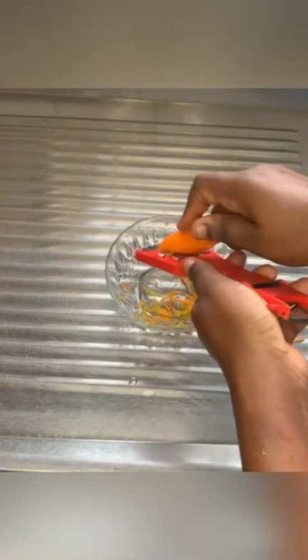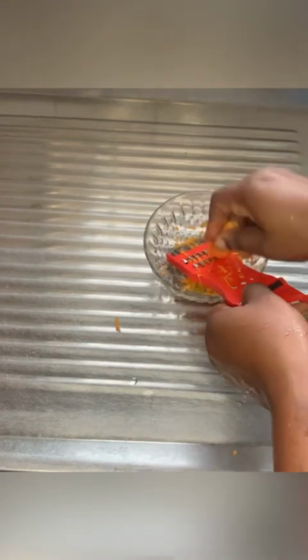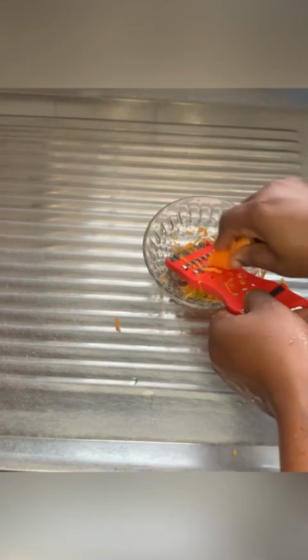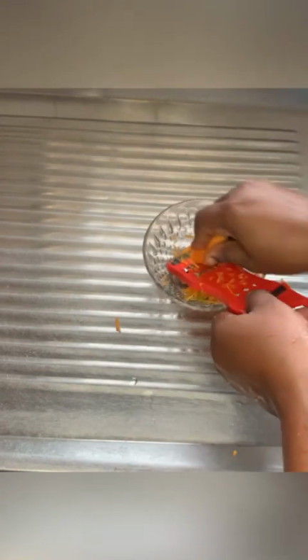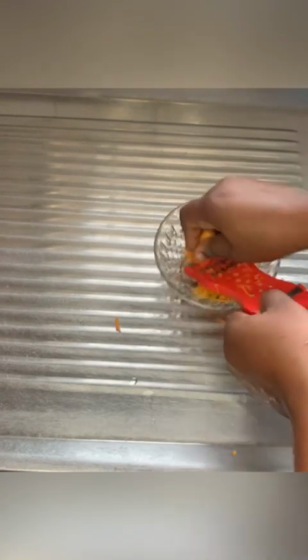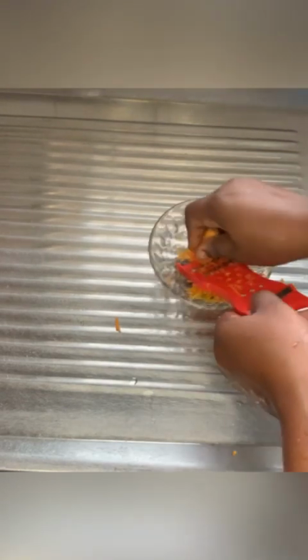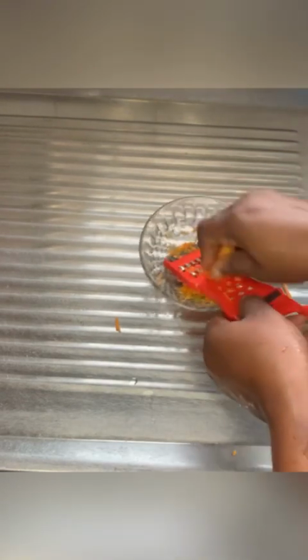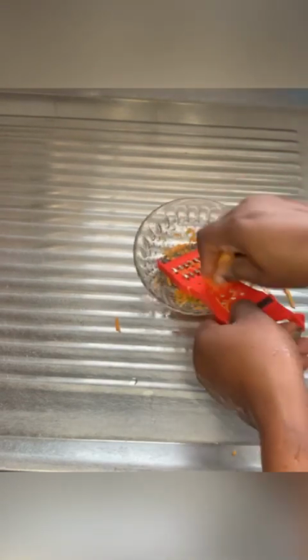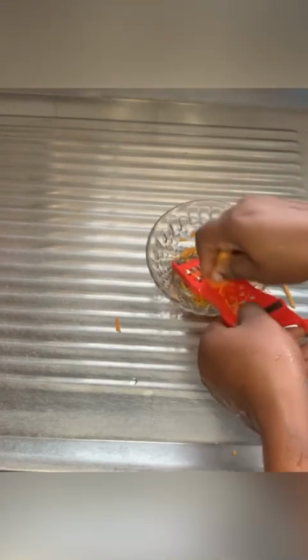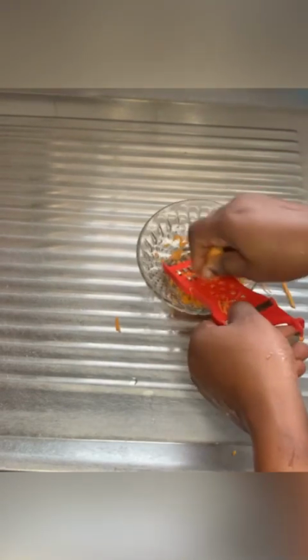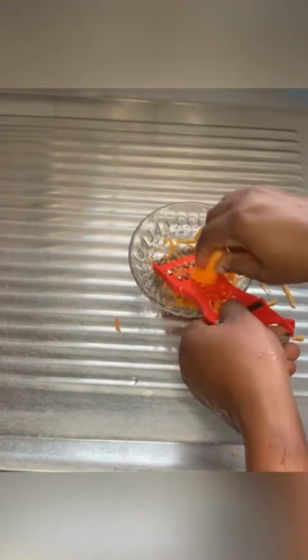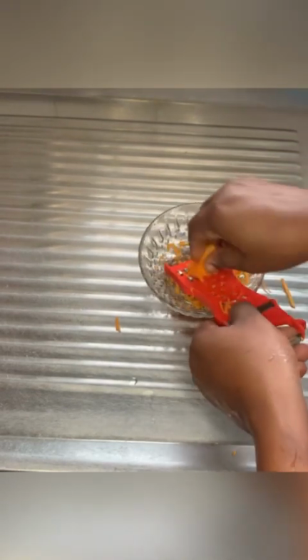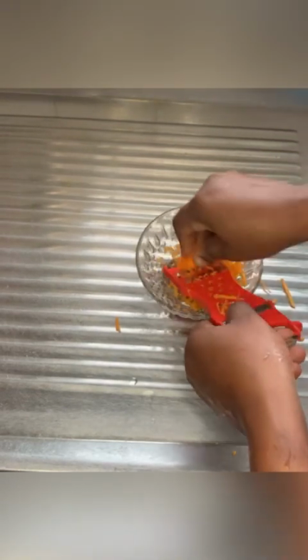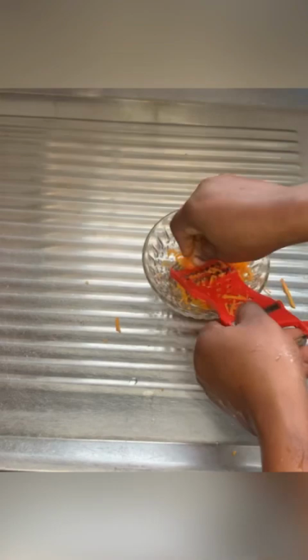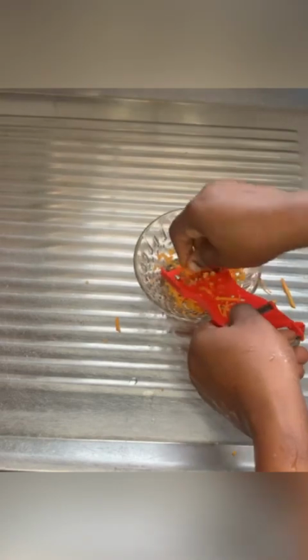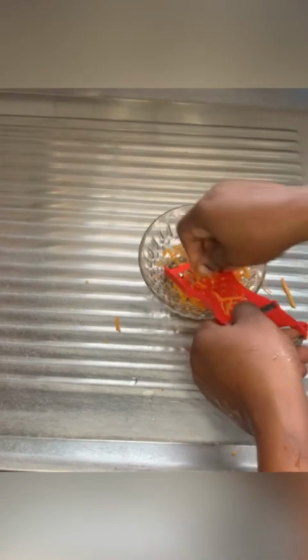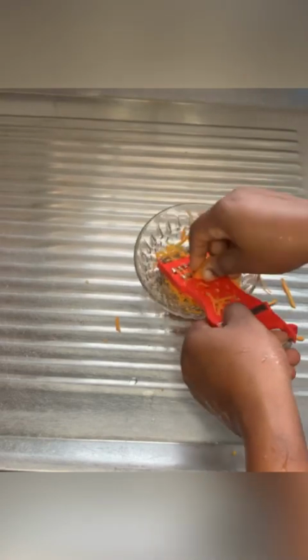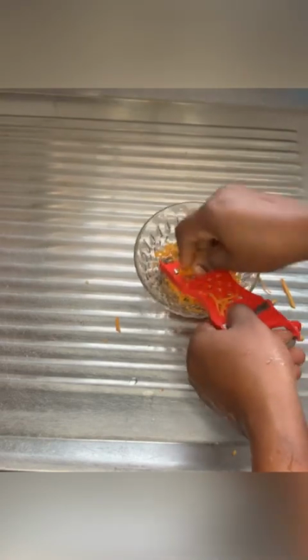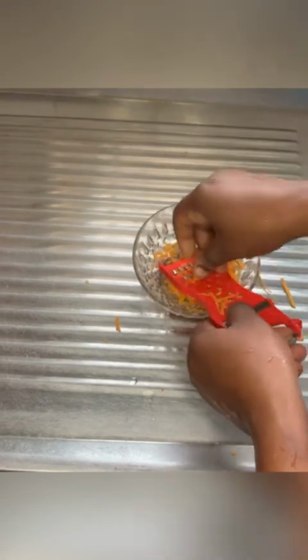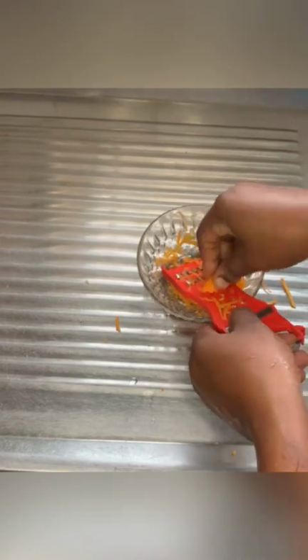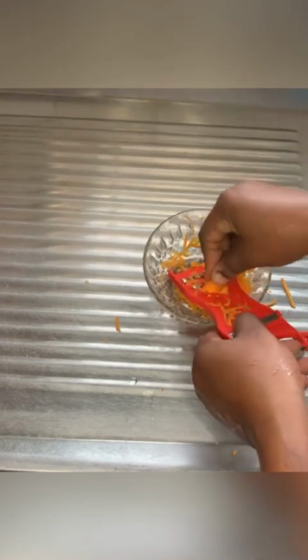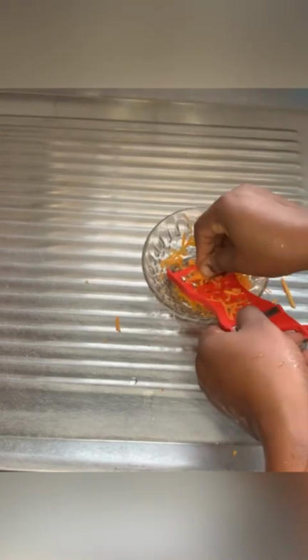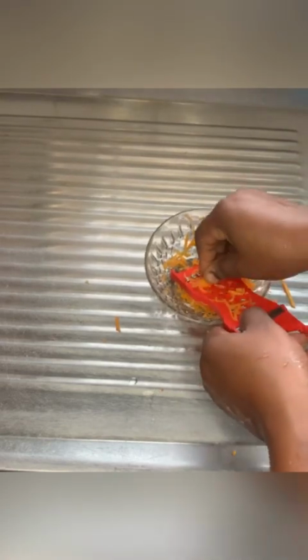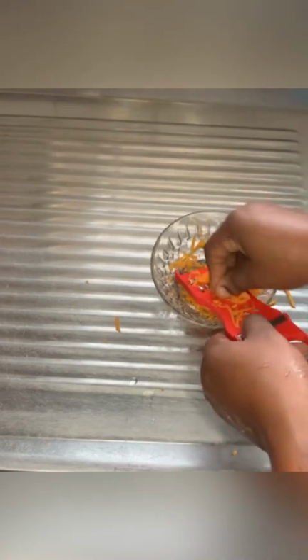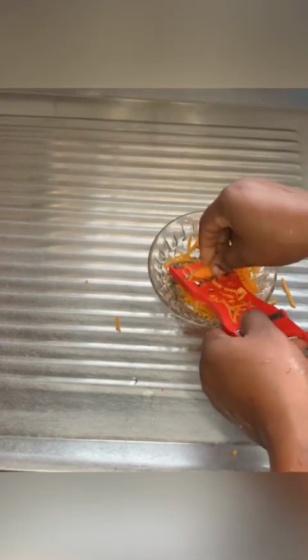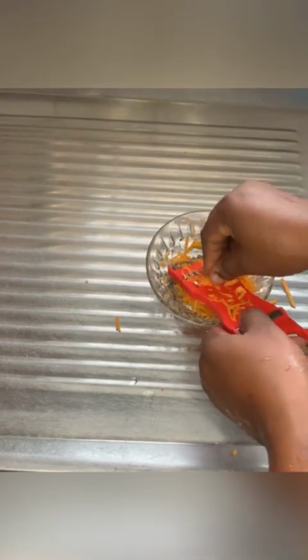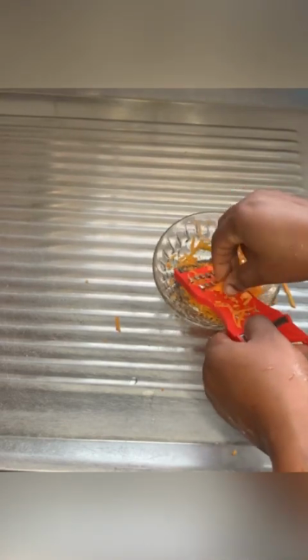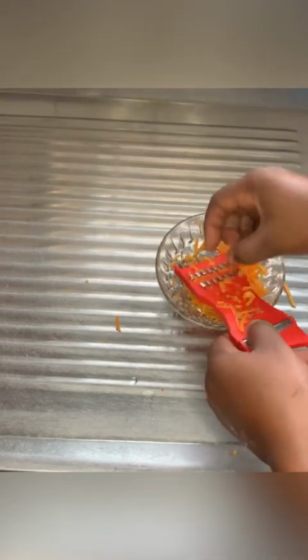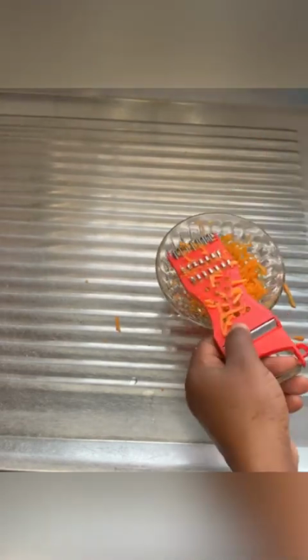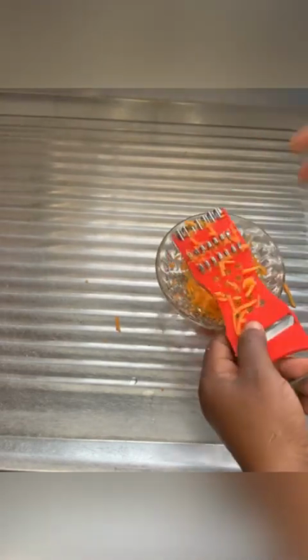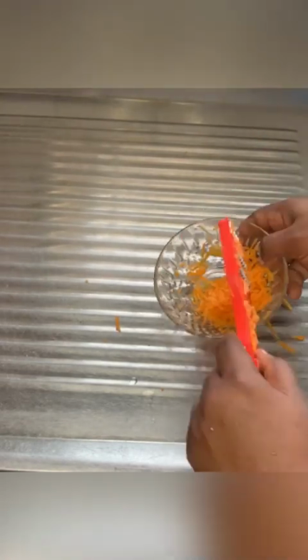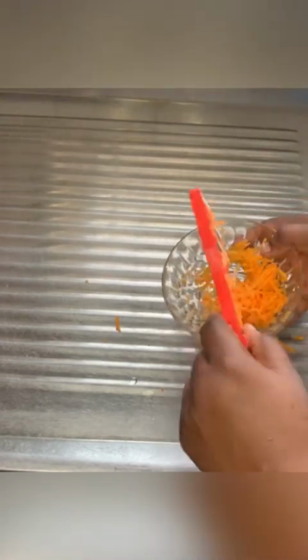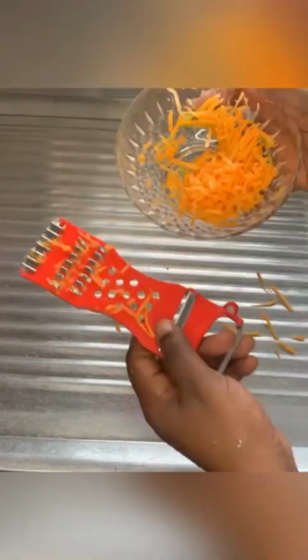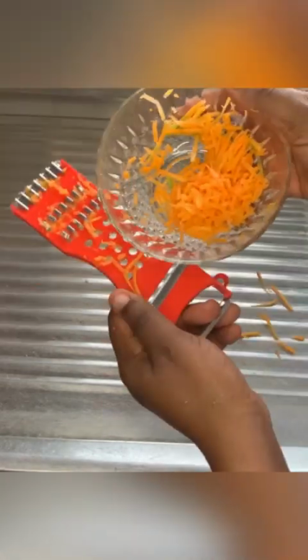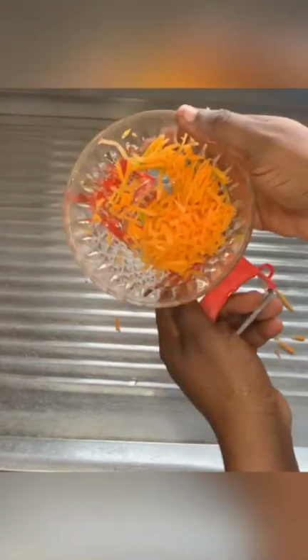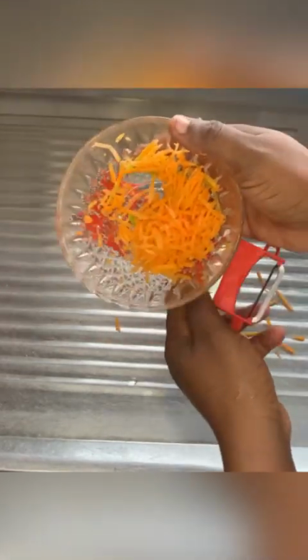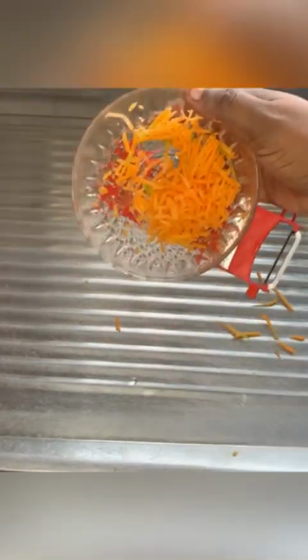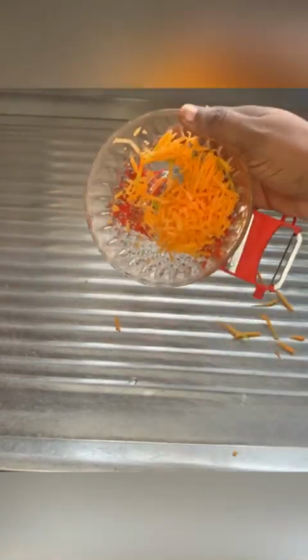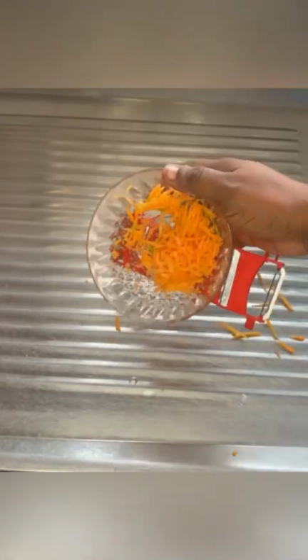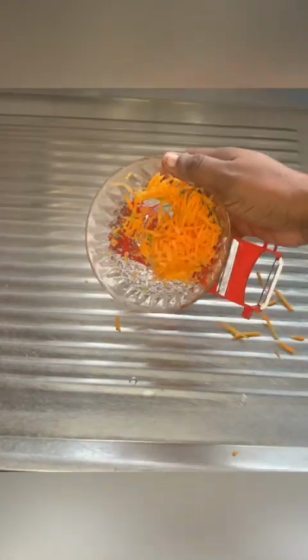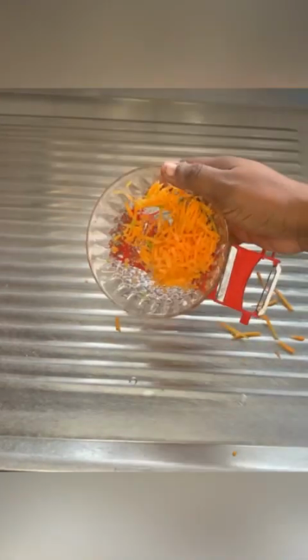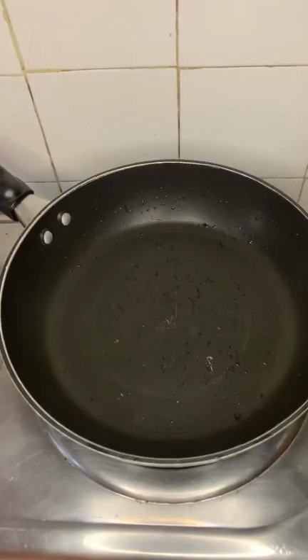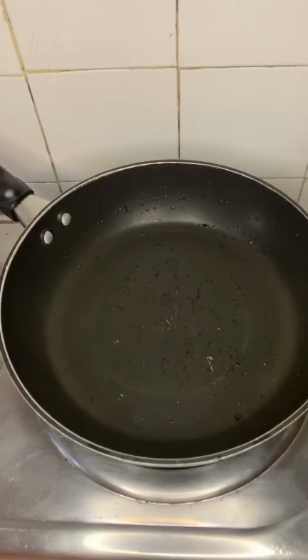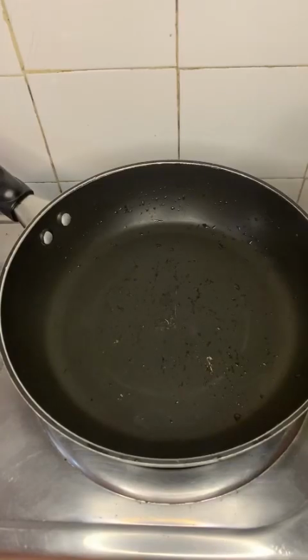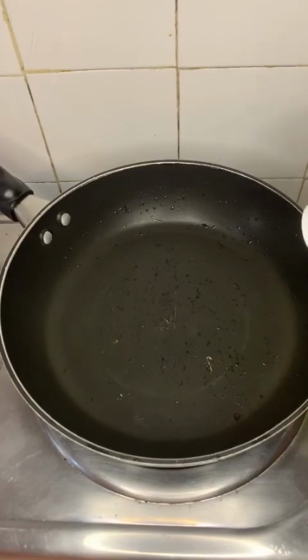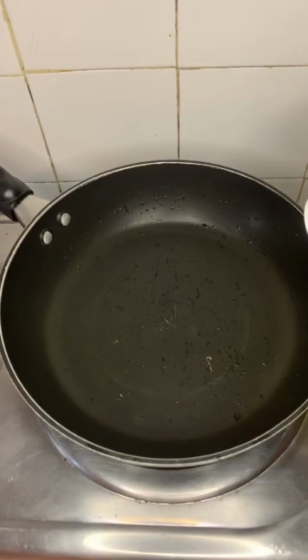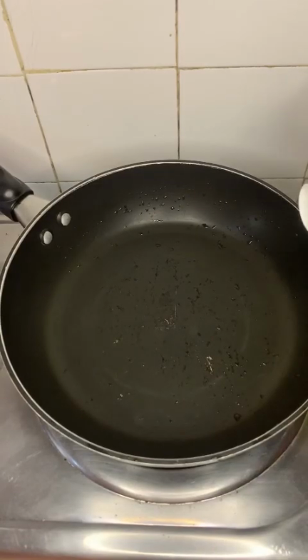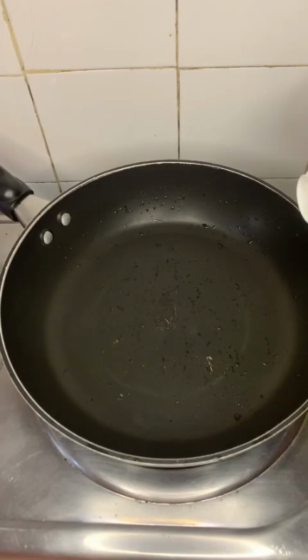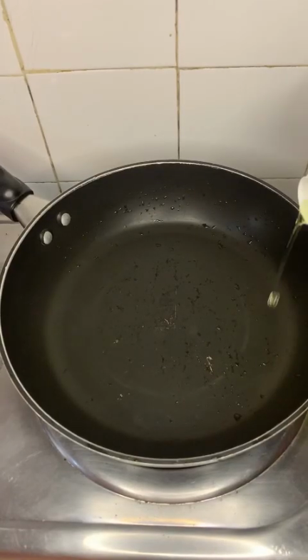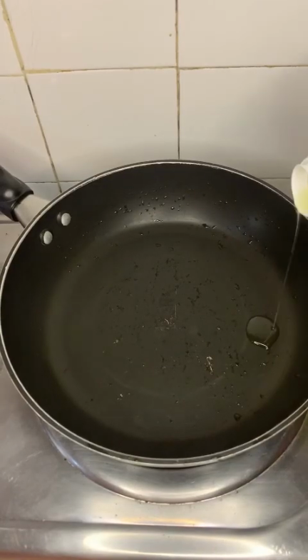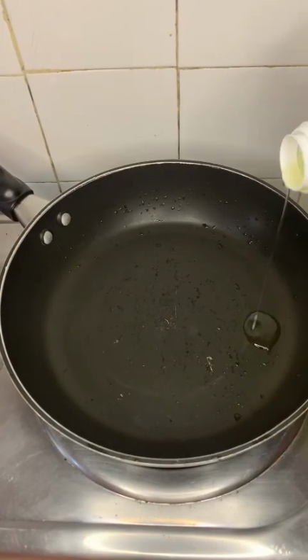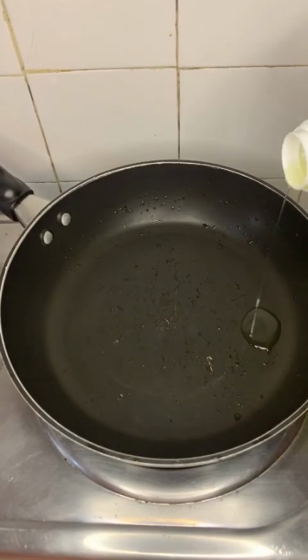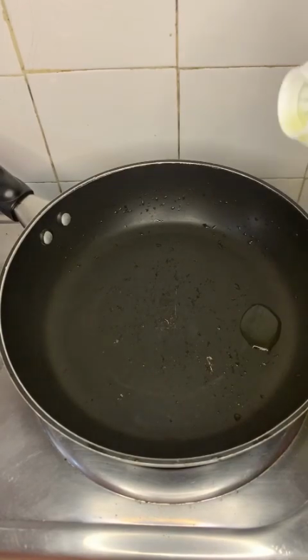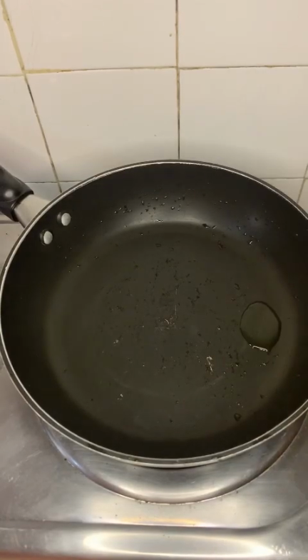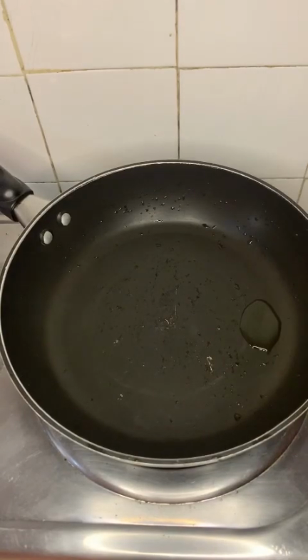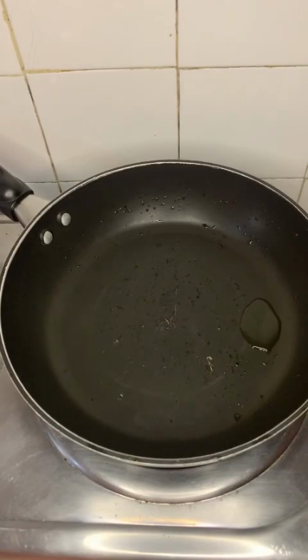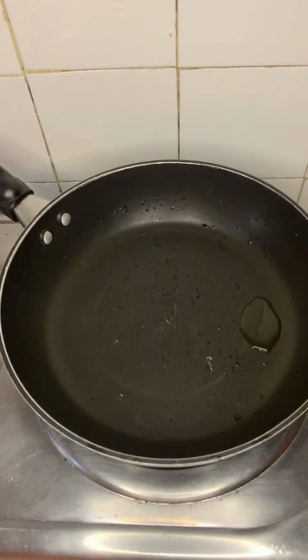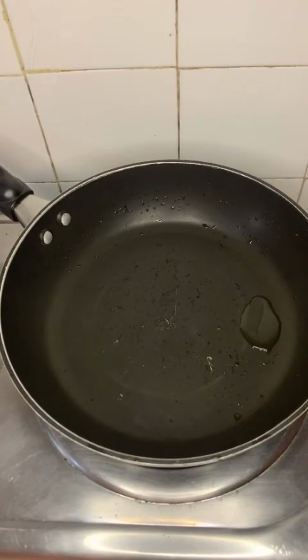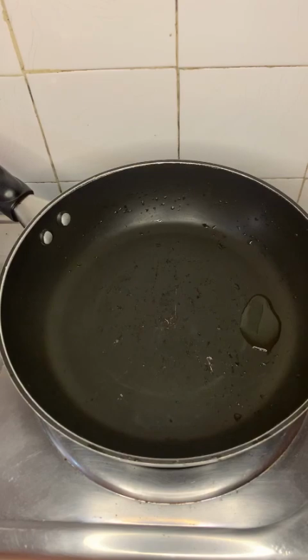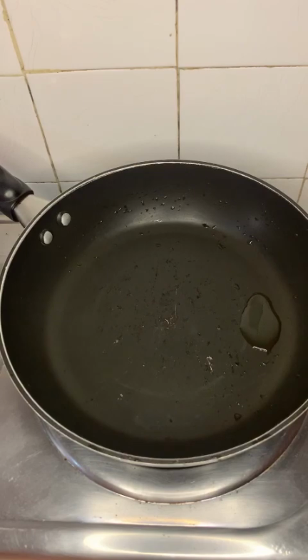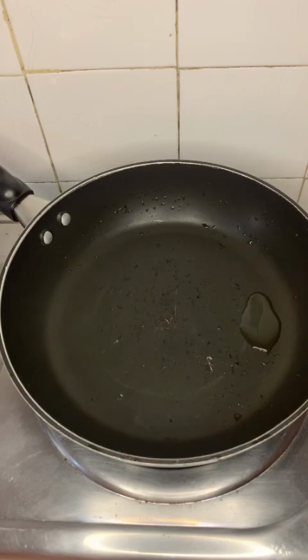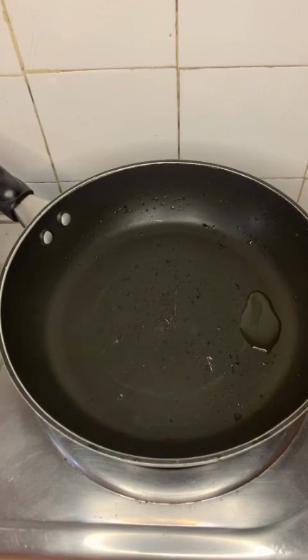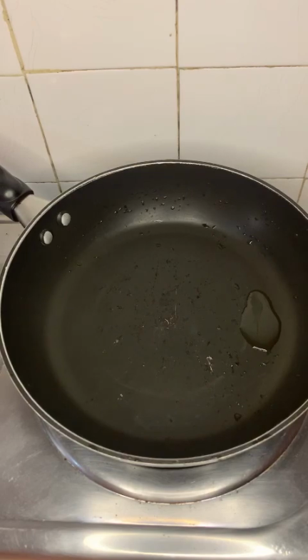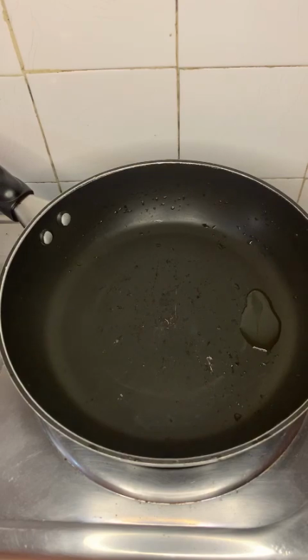This is carrot — I already washed and scraped the dirt off the skin. I'm just going to grate that into smaller sizes.